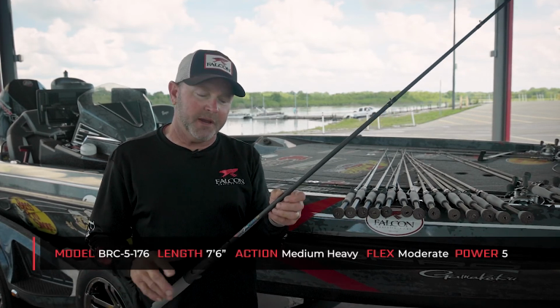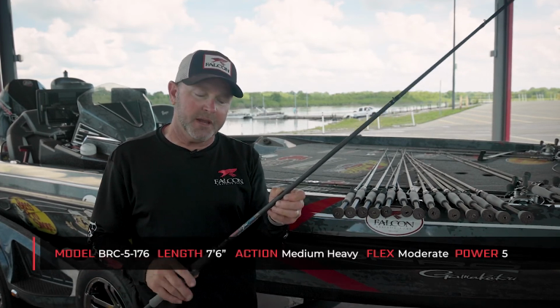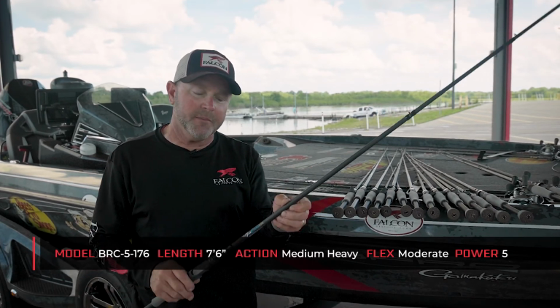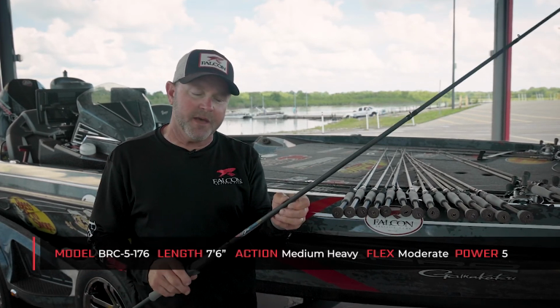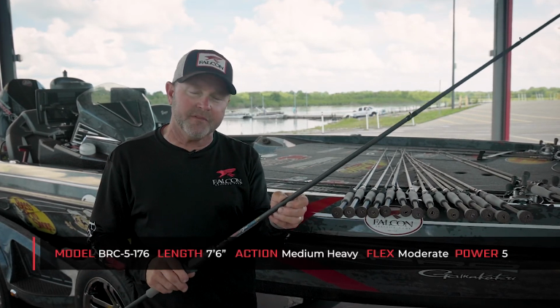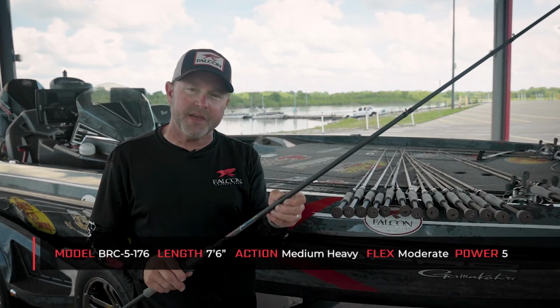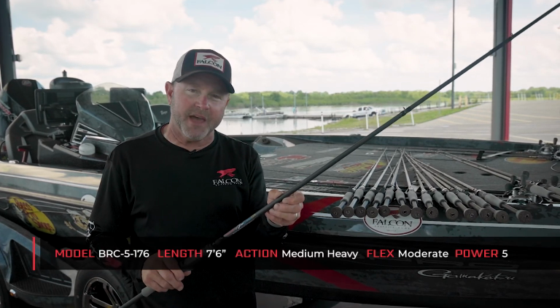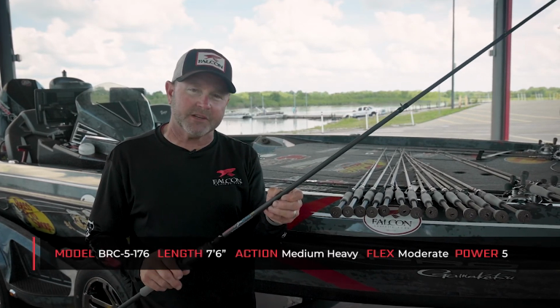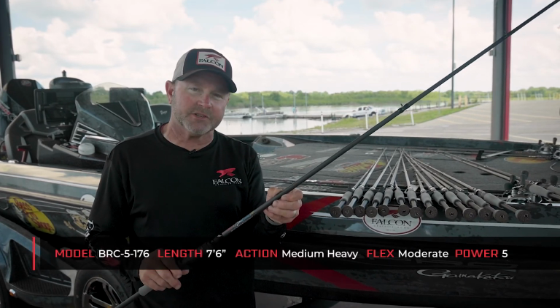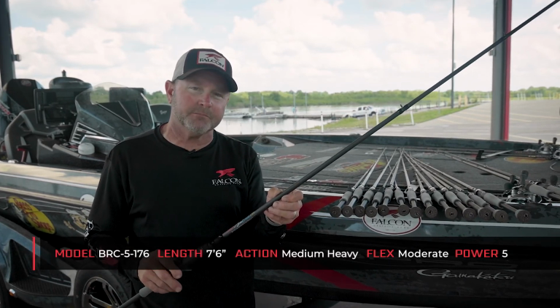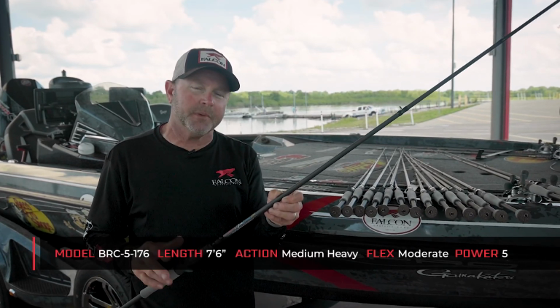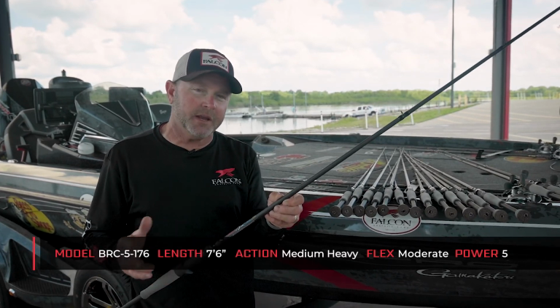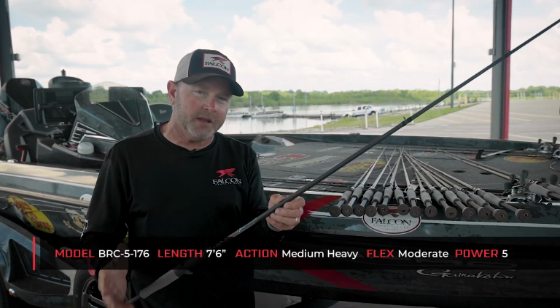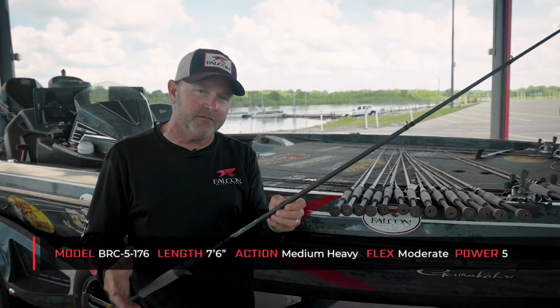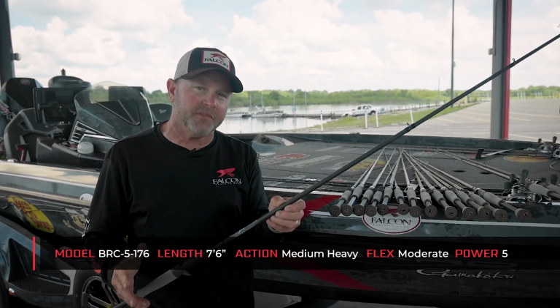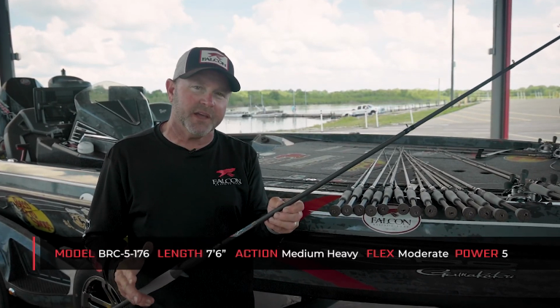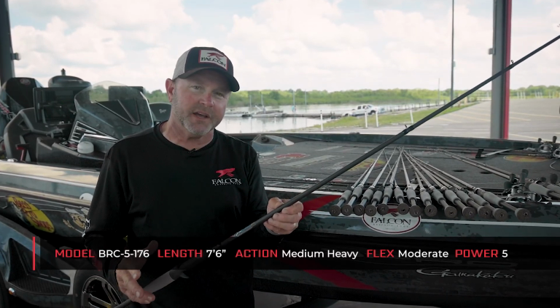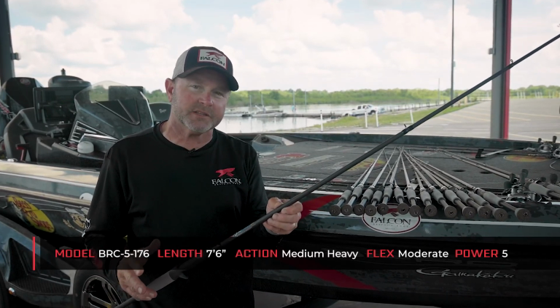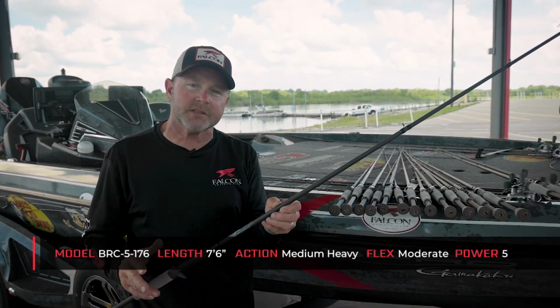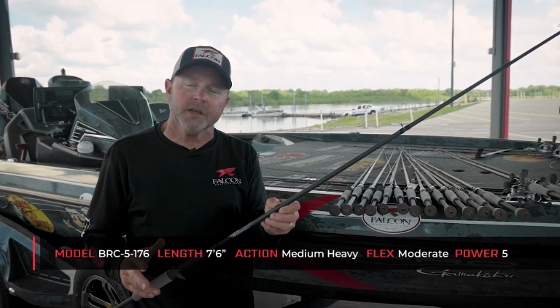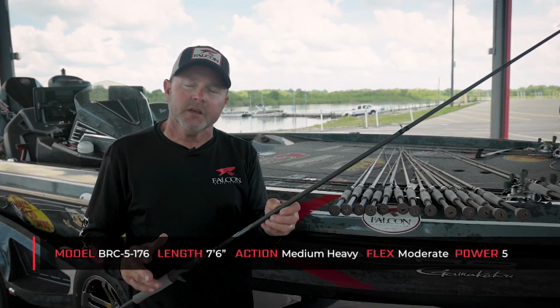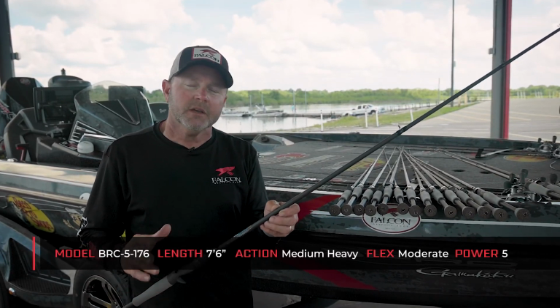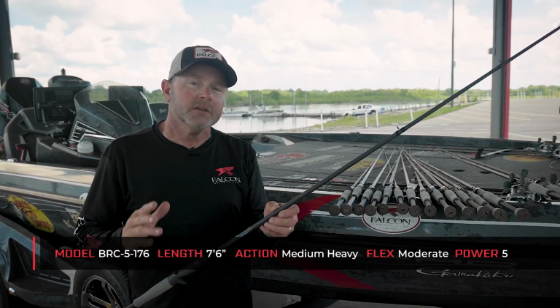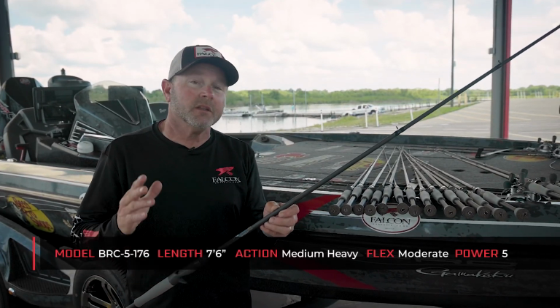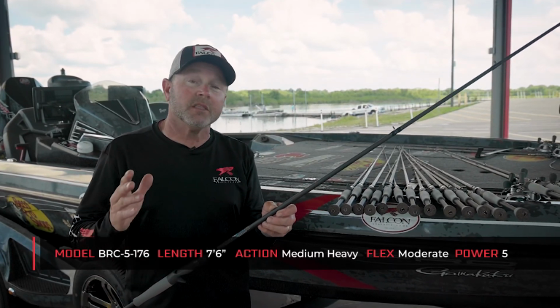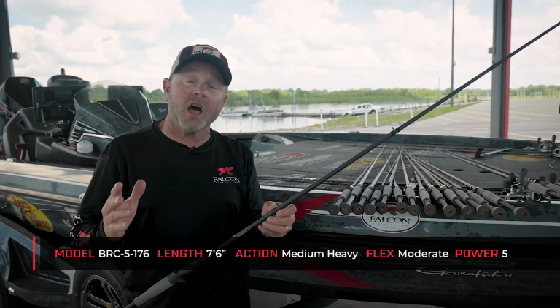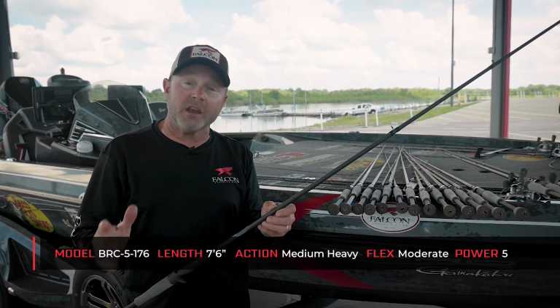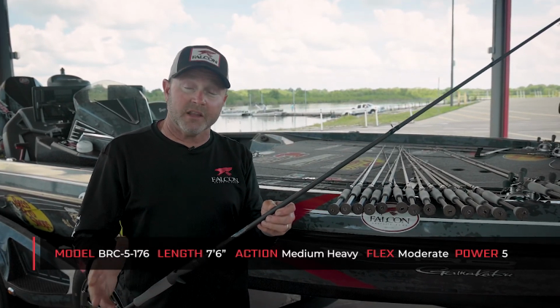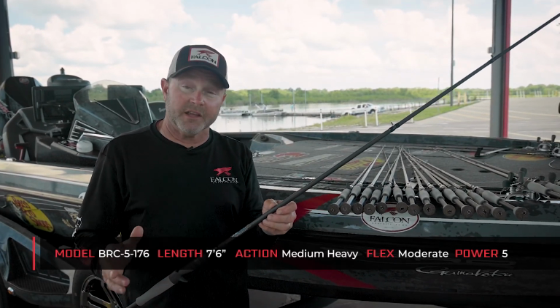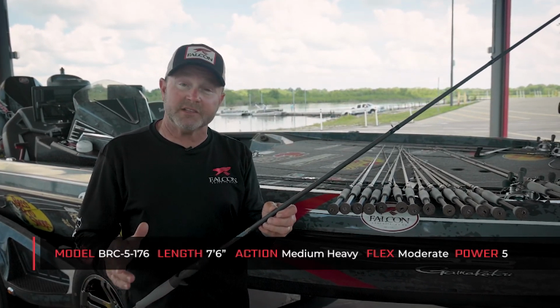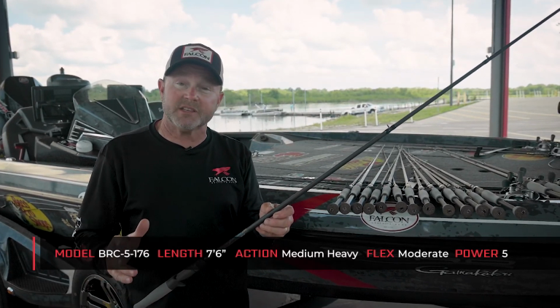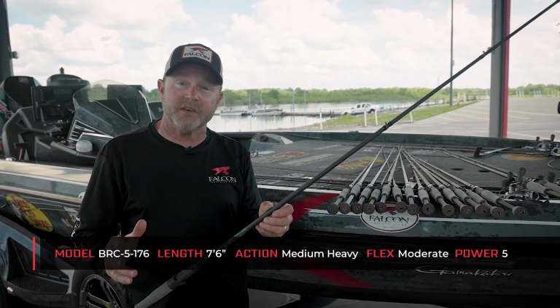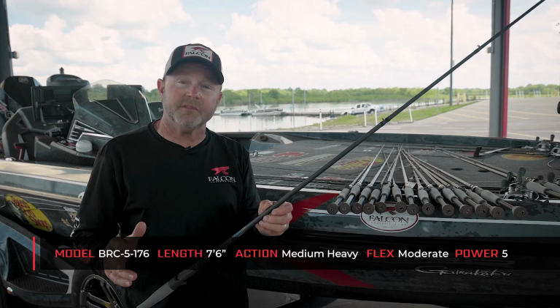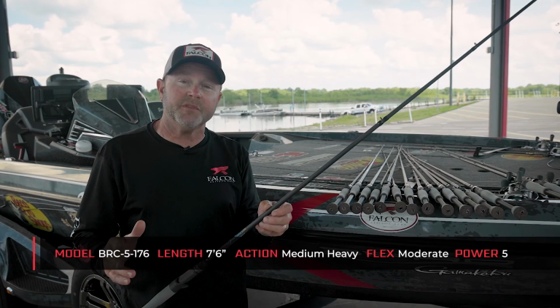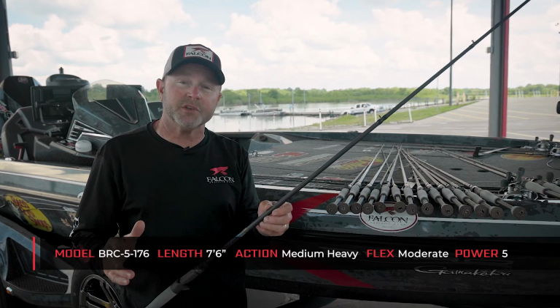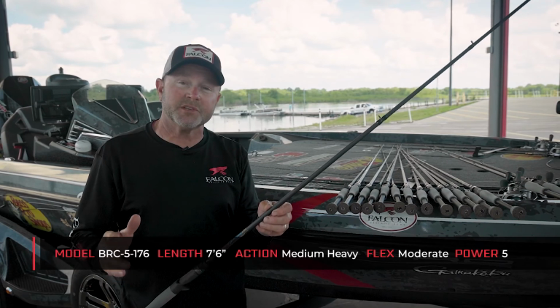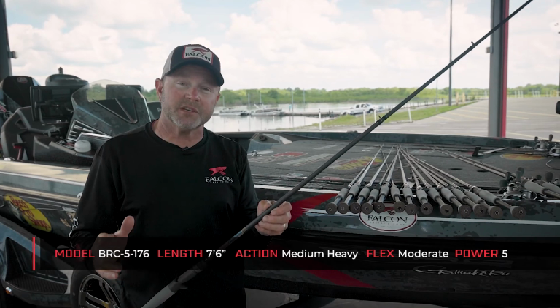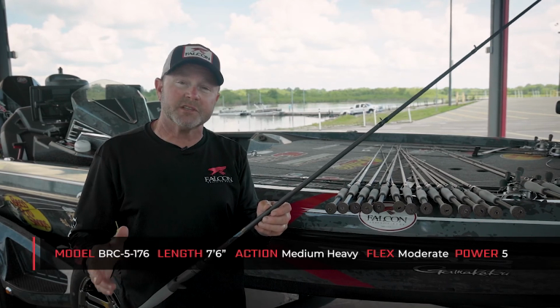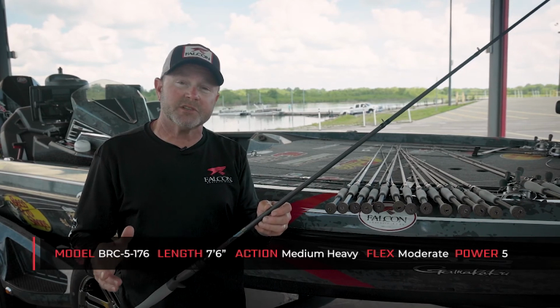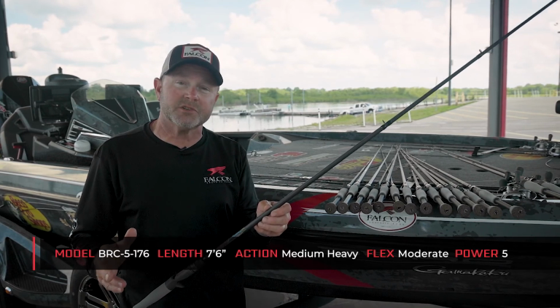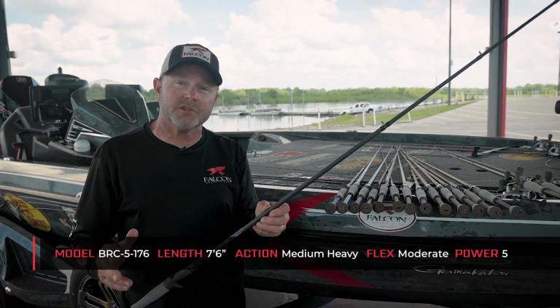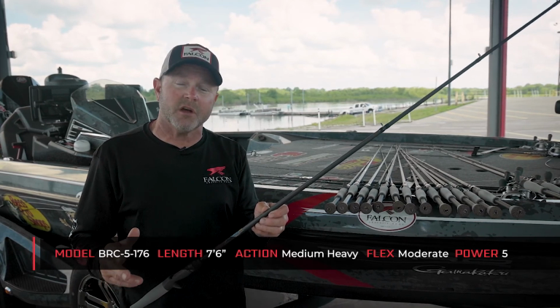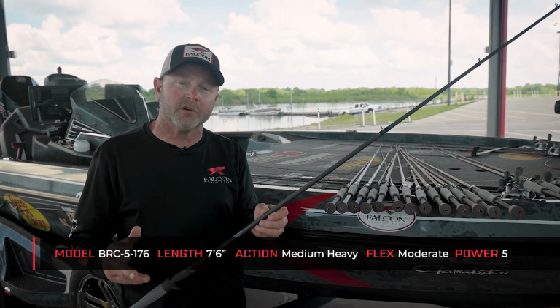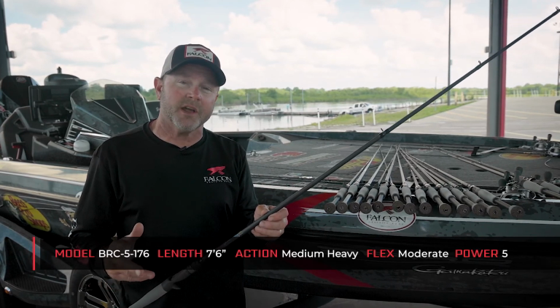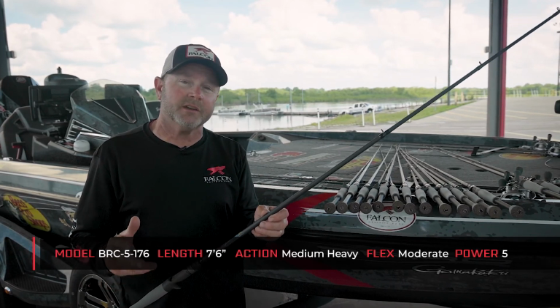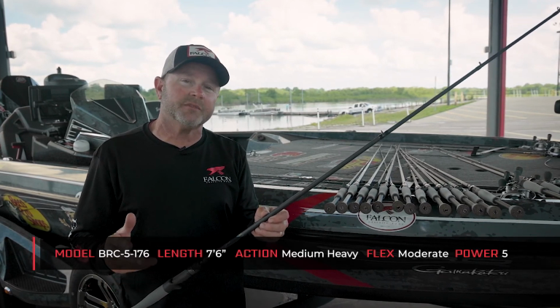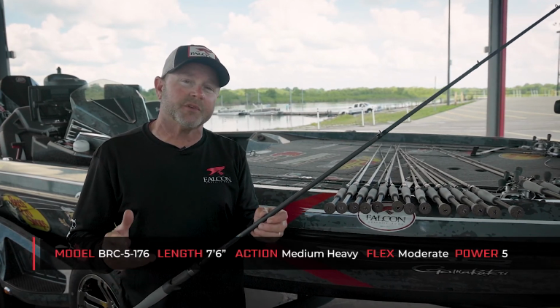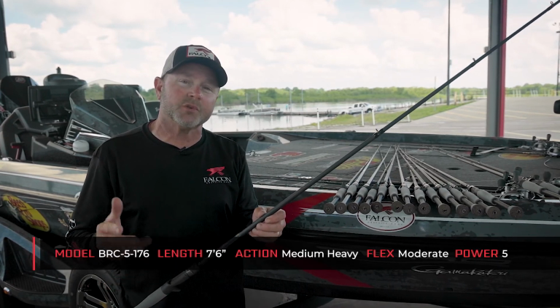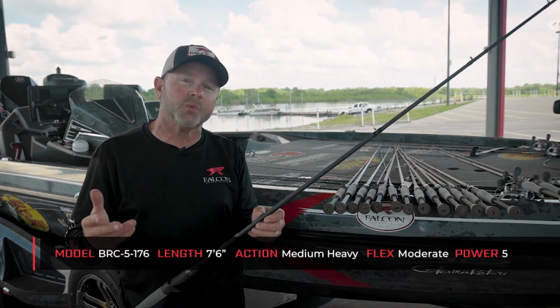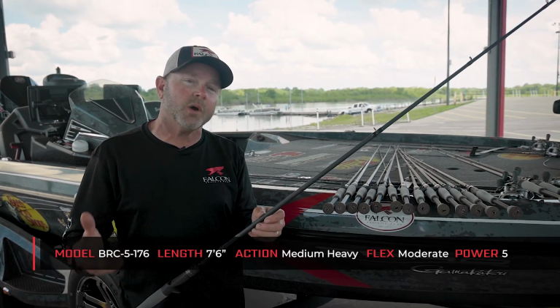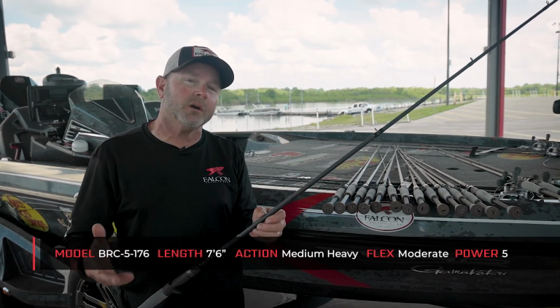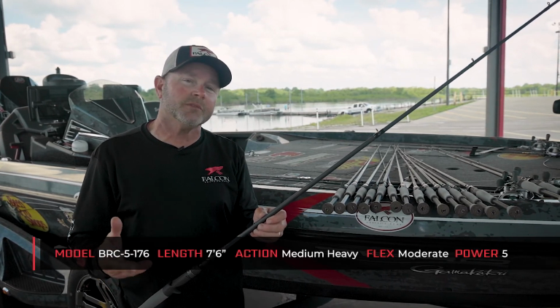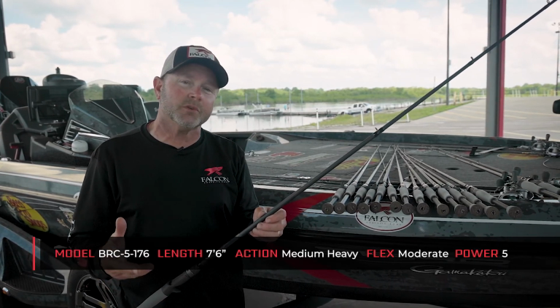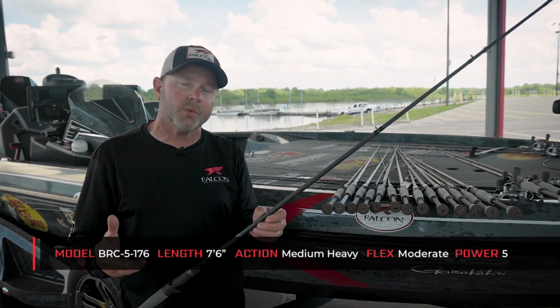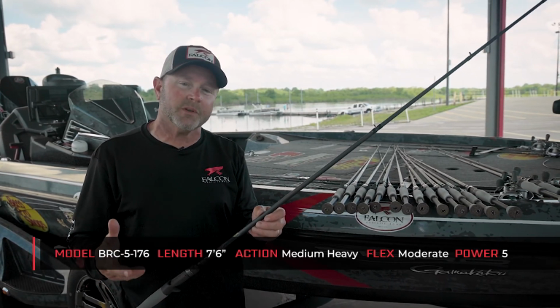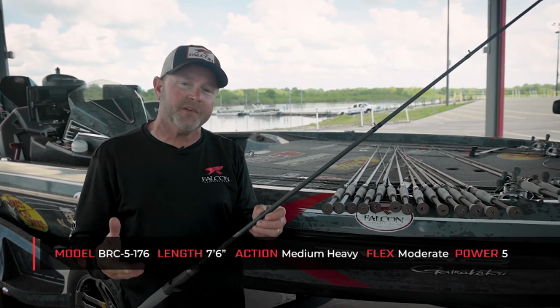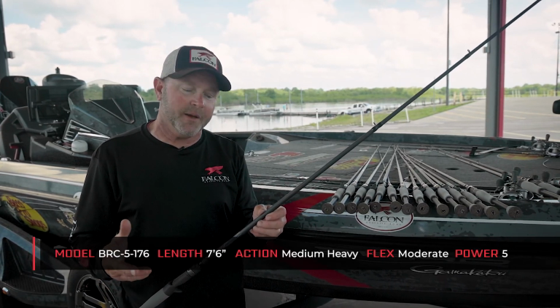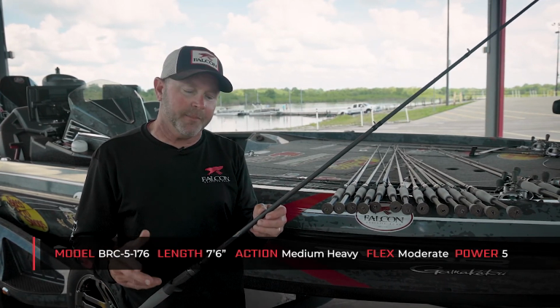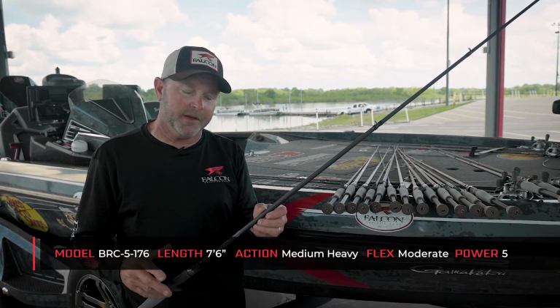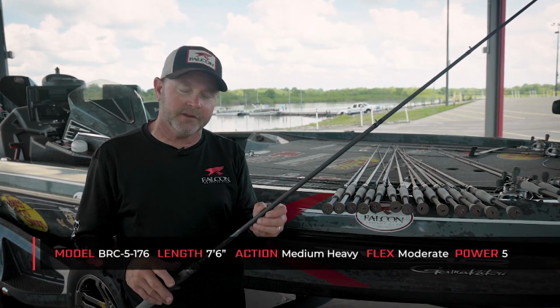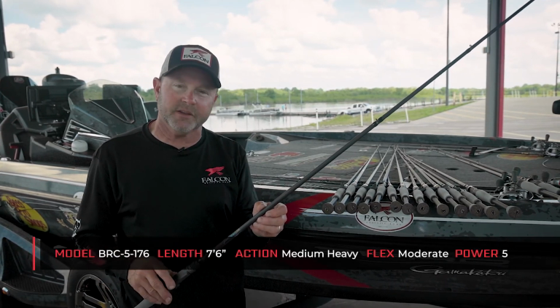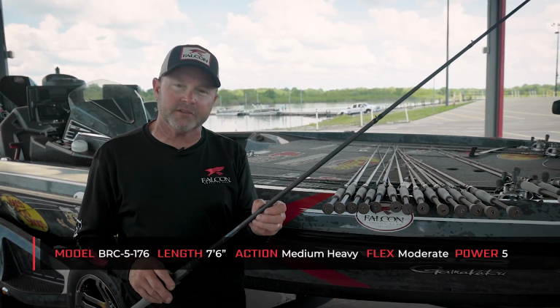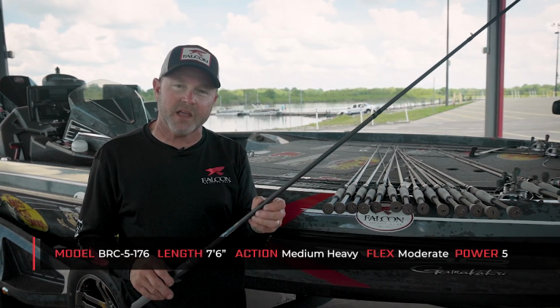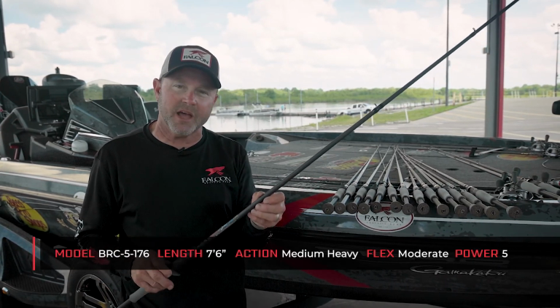Medium heavy action, medium flex, a lot of length — seven foot six inches long — rated for 12 to 25 pound test line.